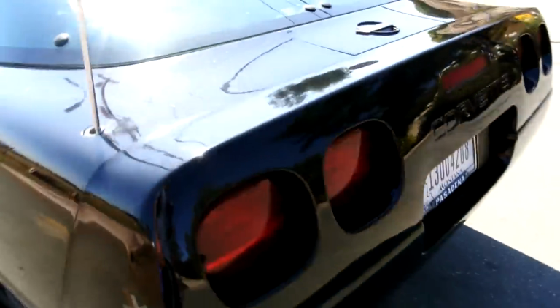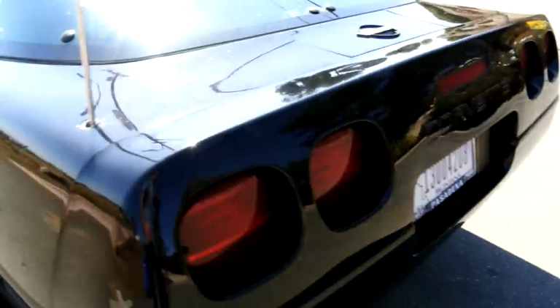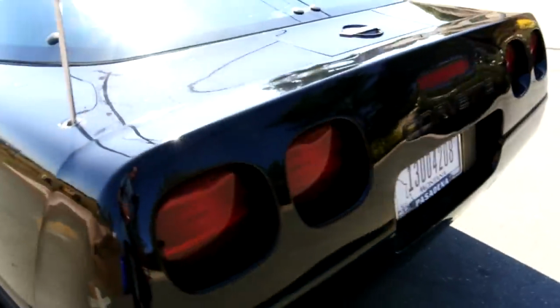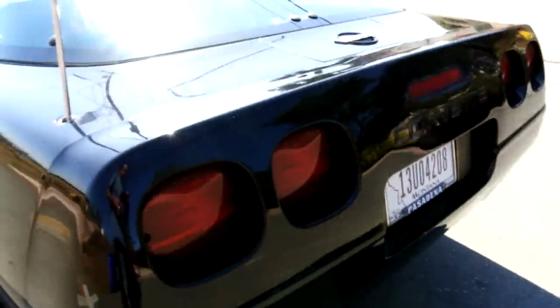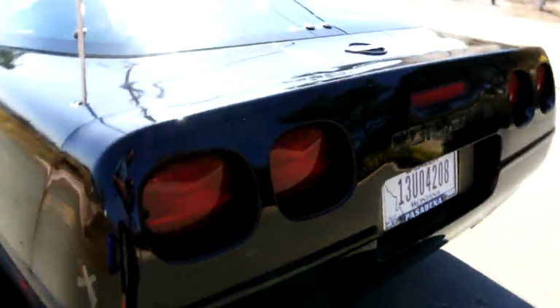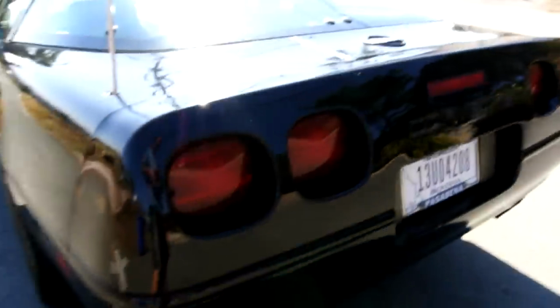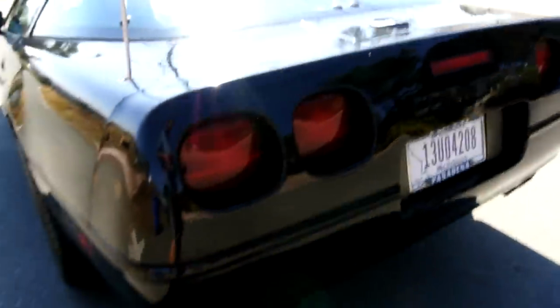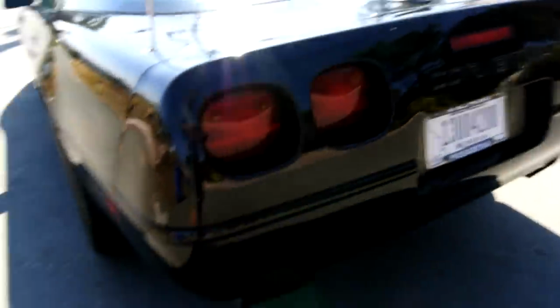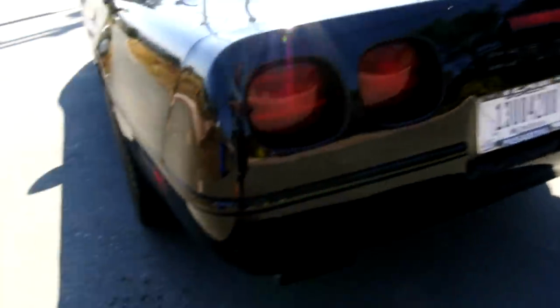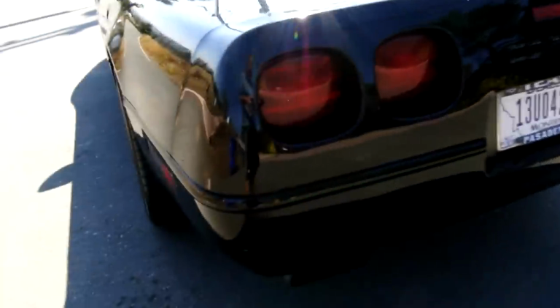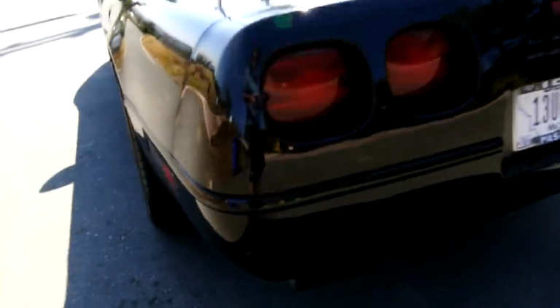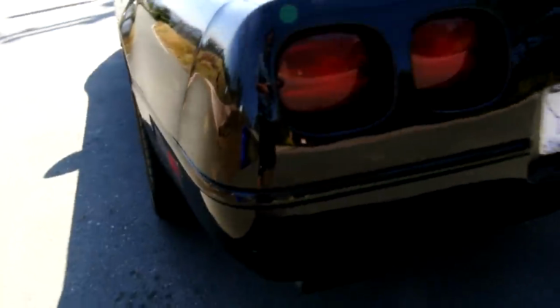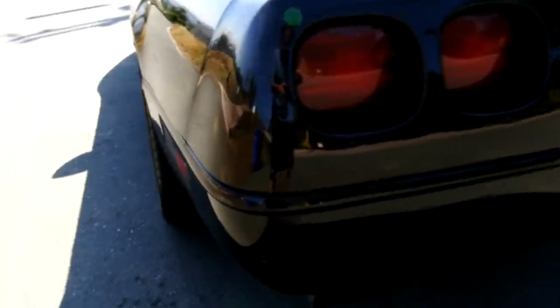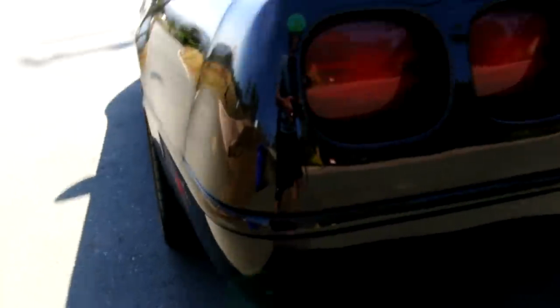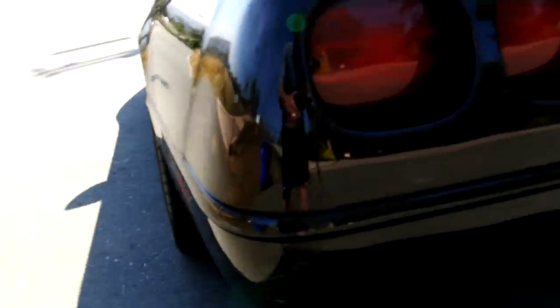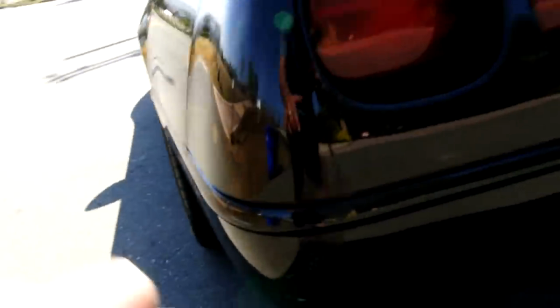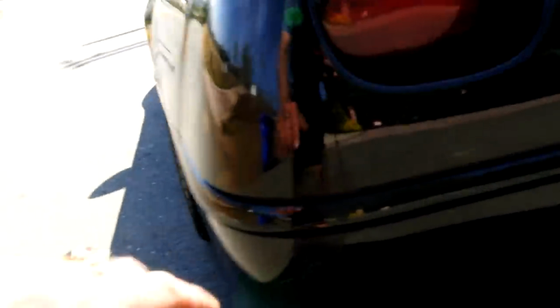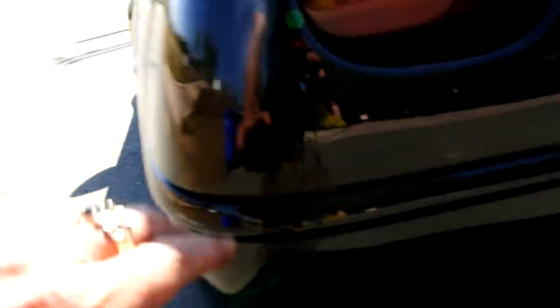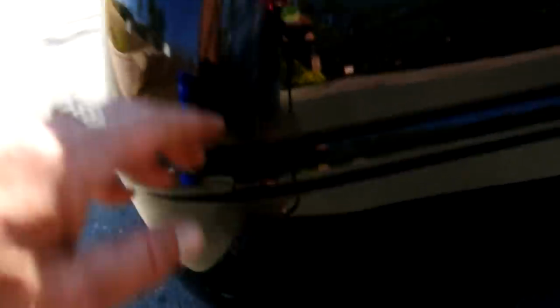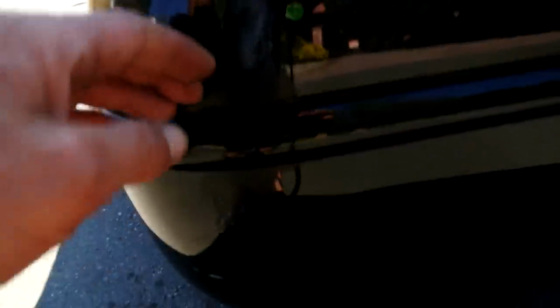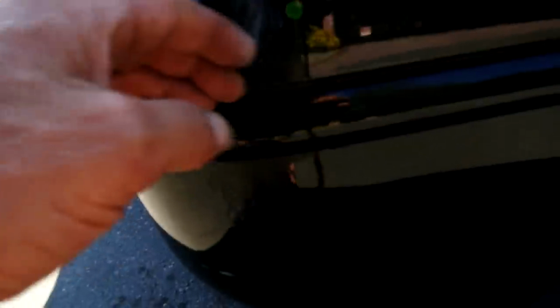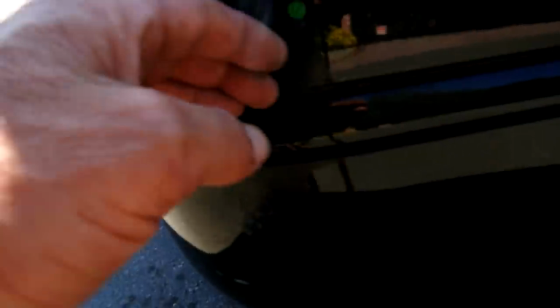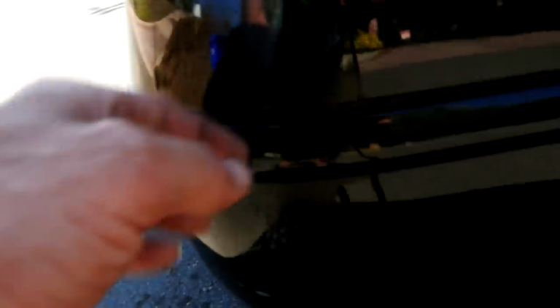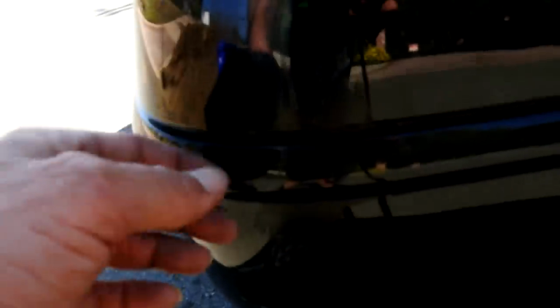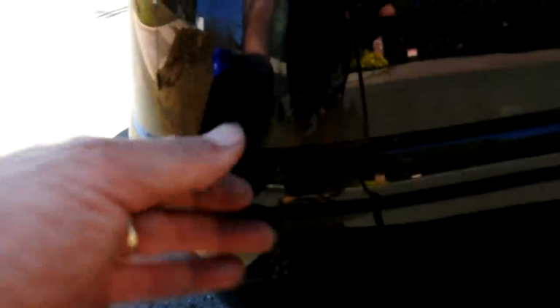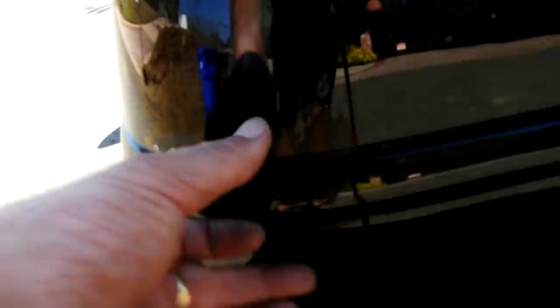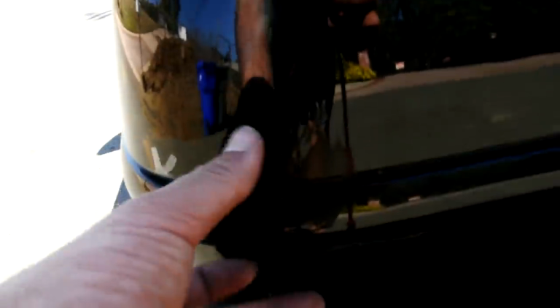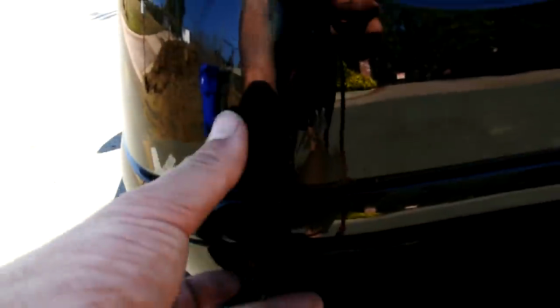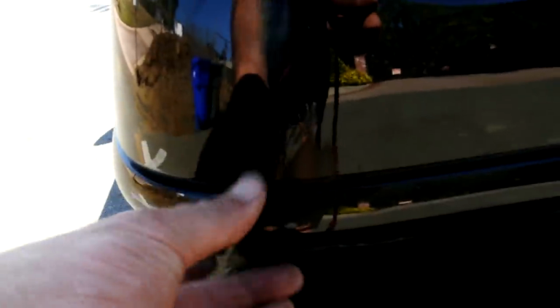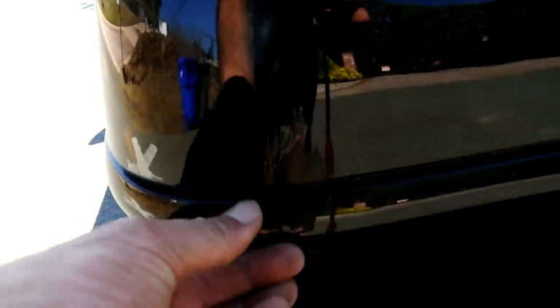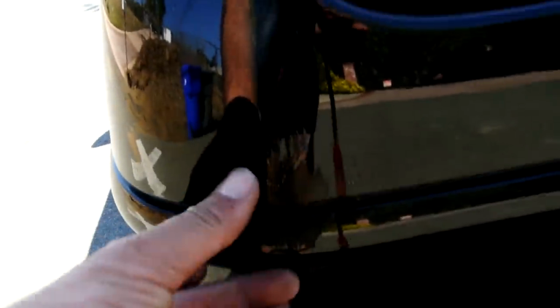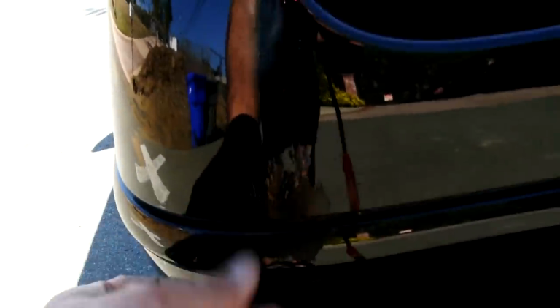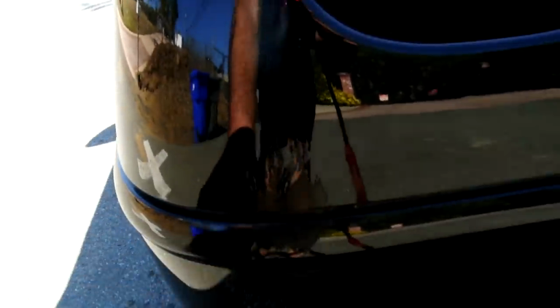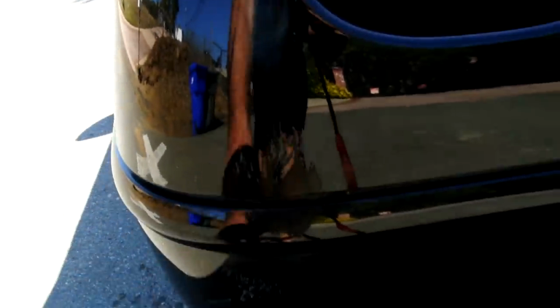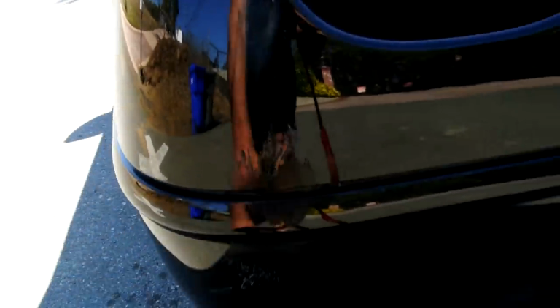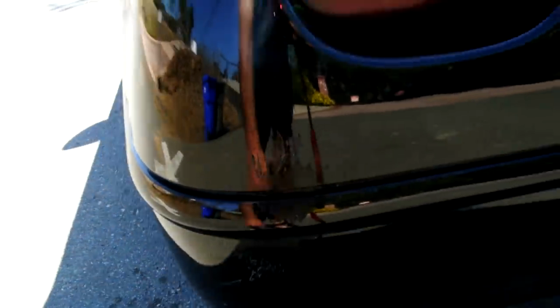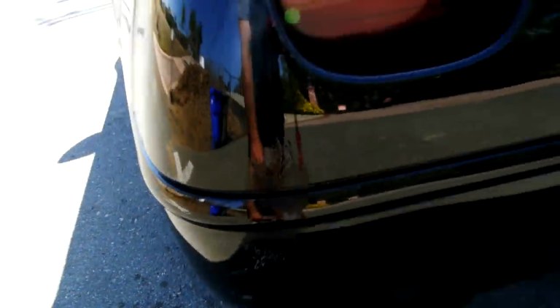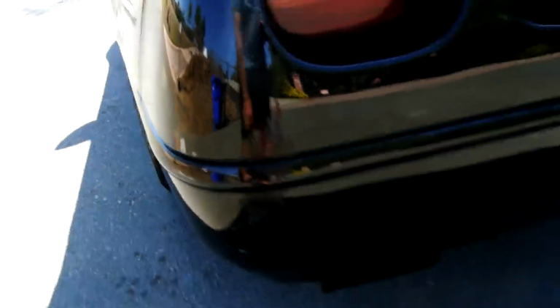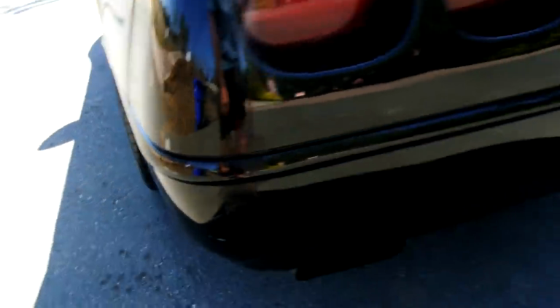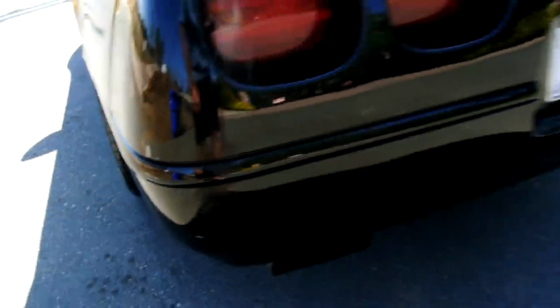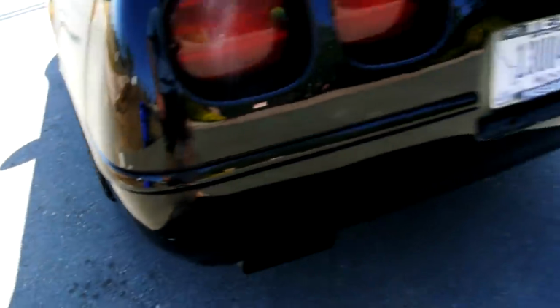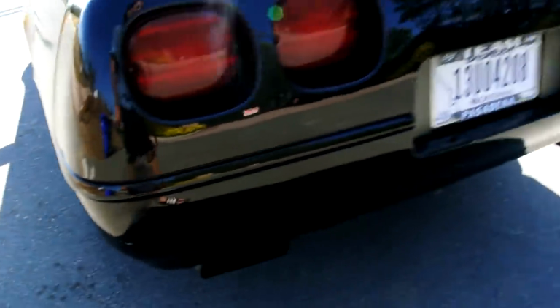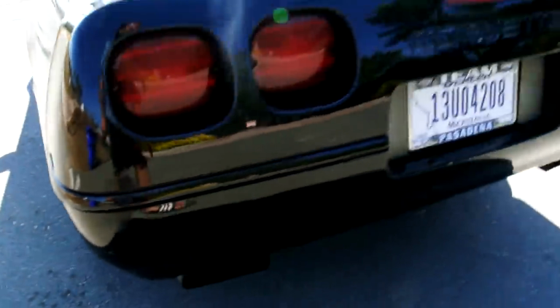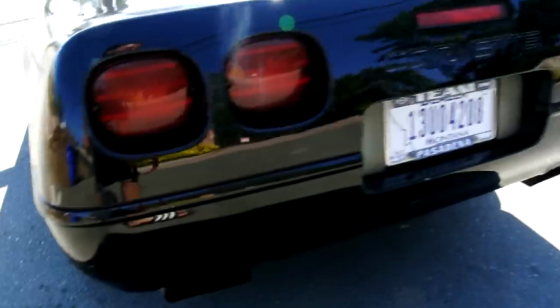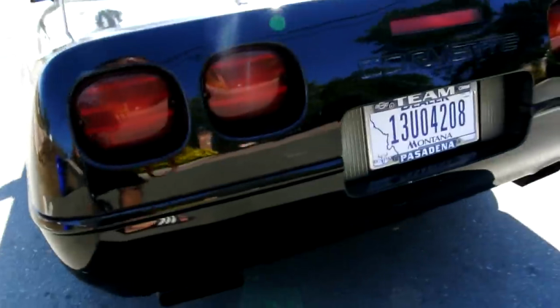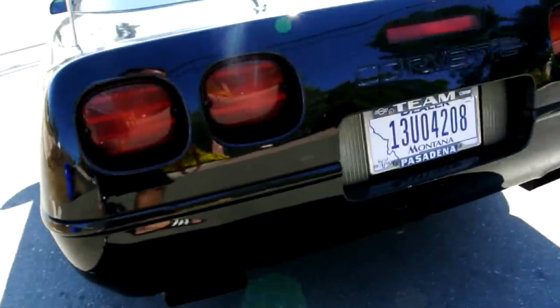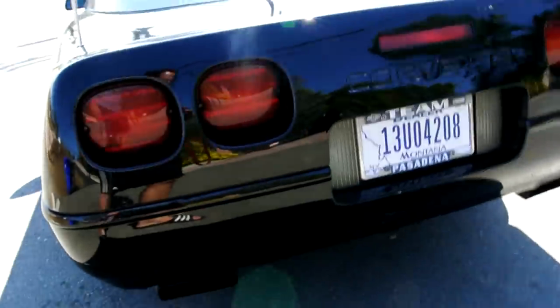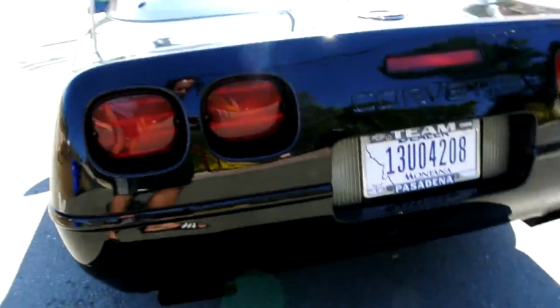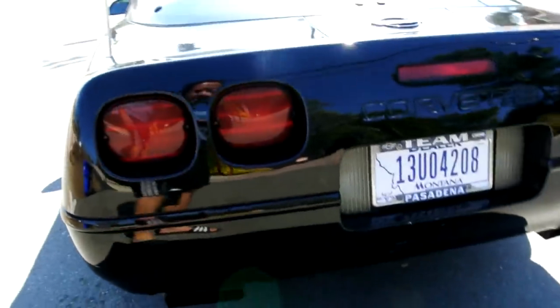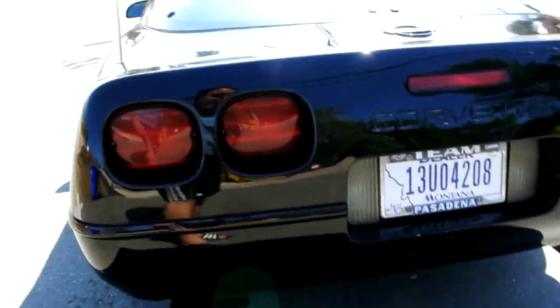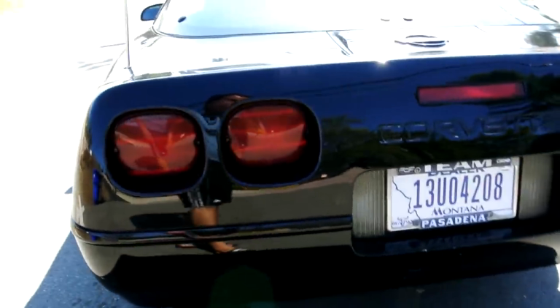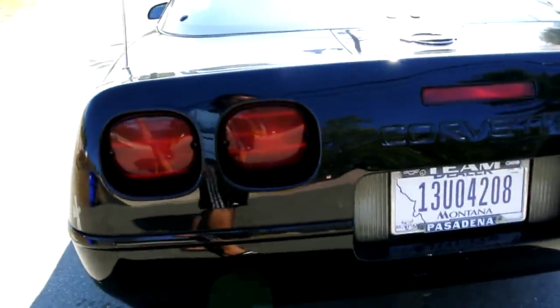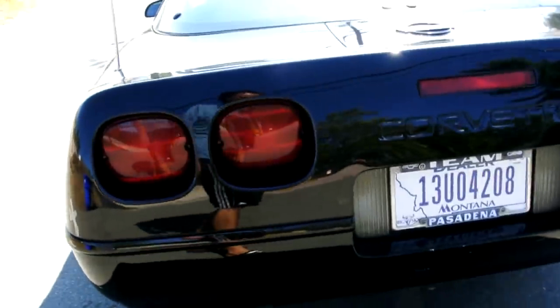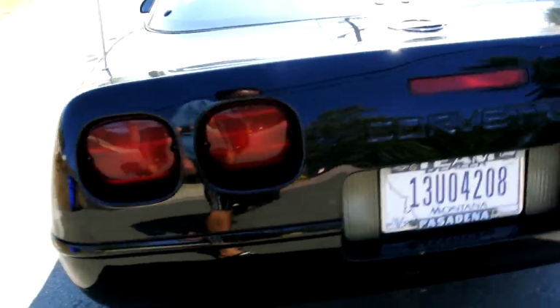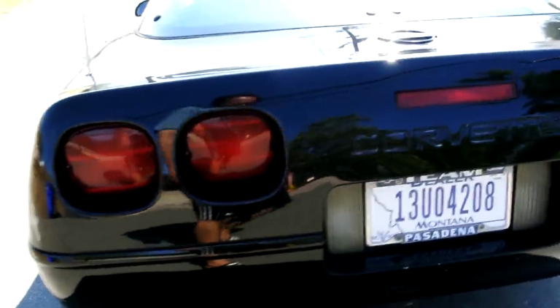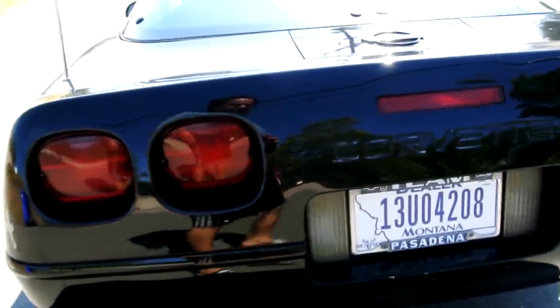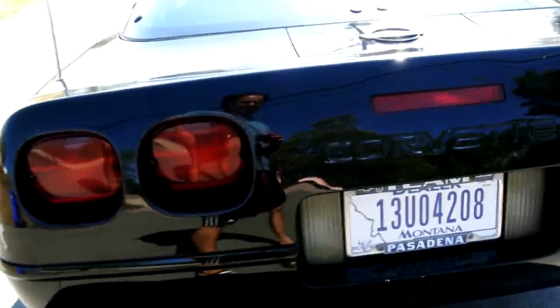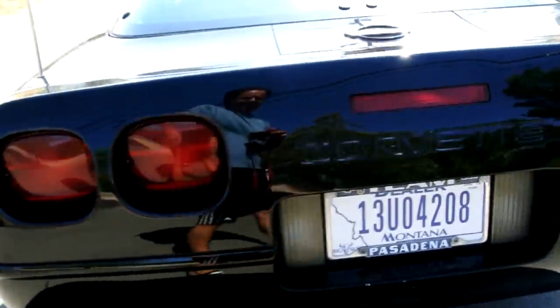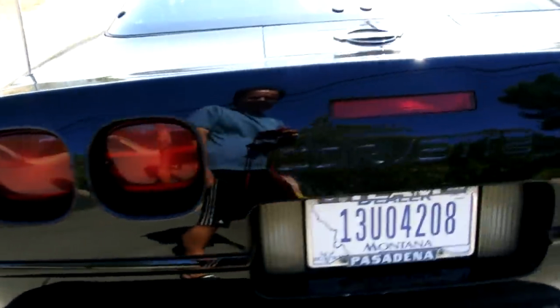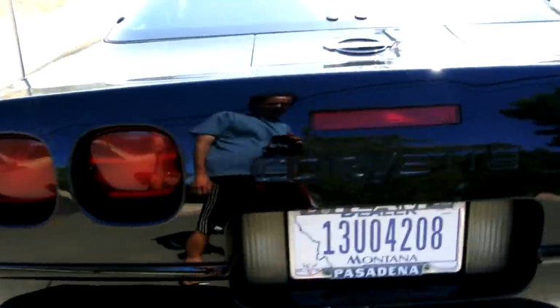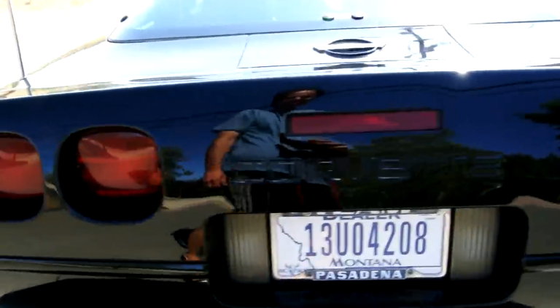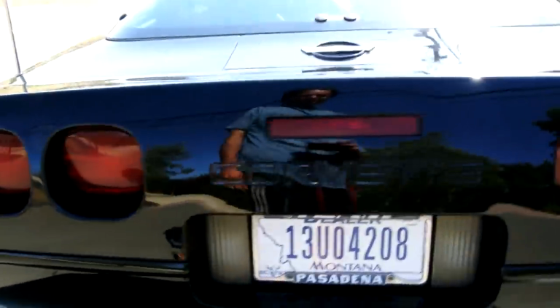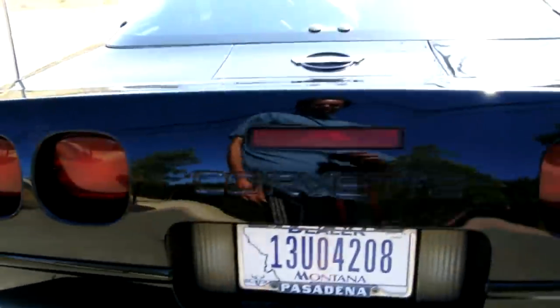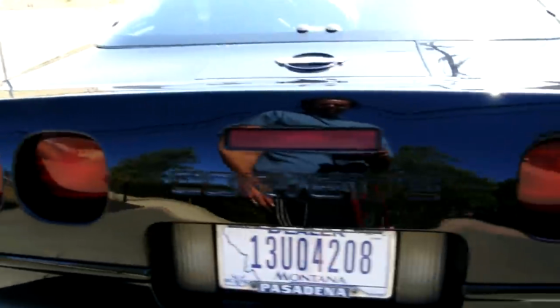Love the tail lights on these. Little scuffy chip right there. It's in great shape.